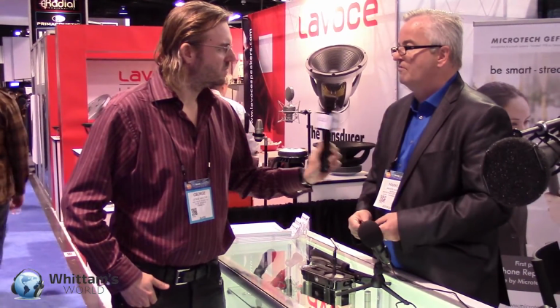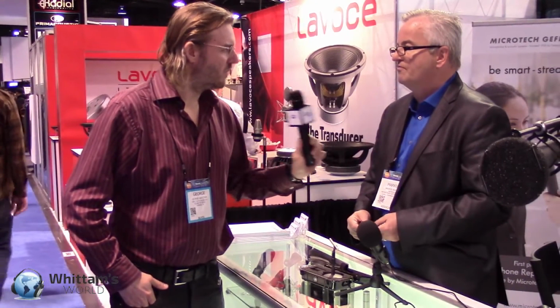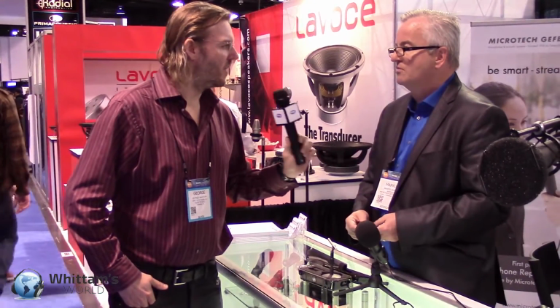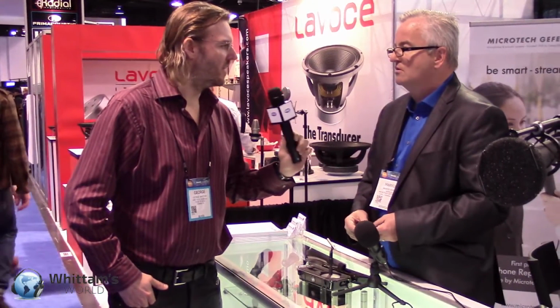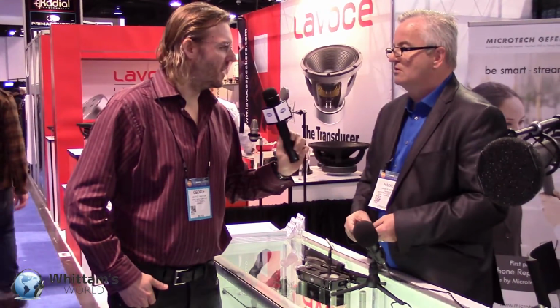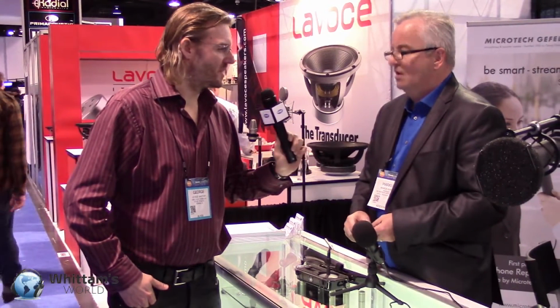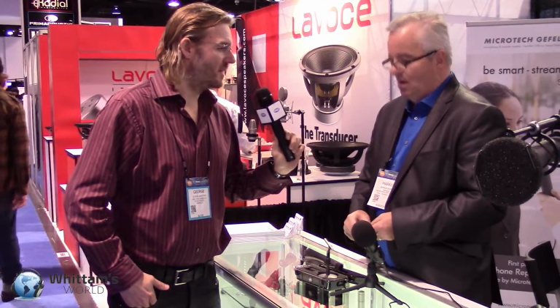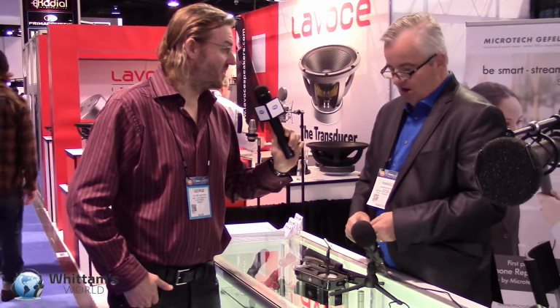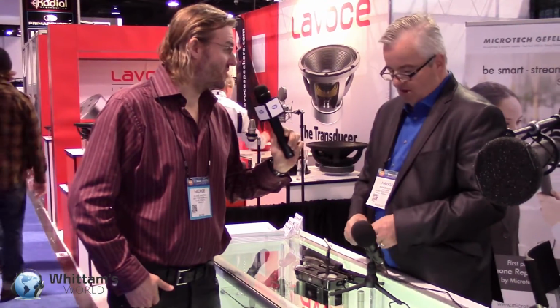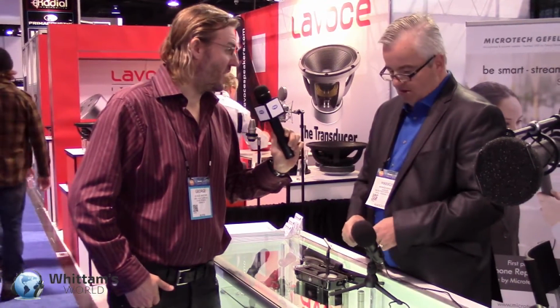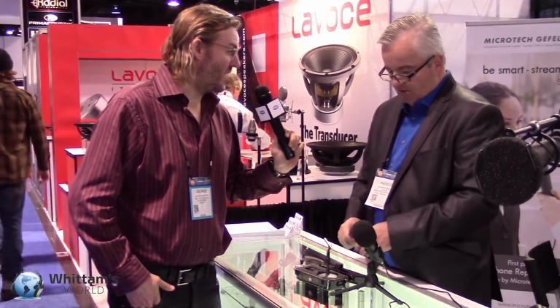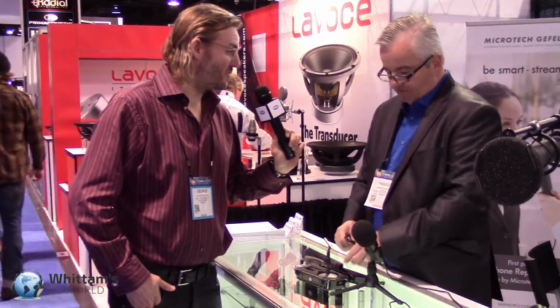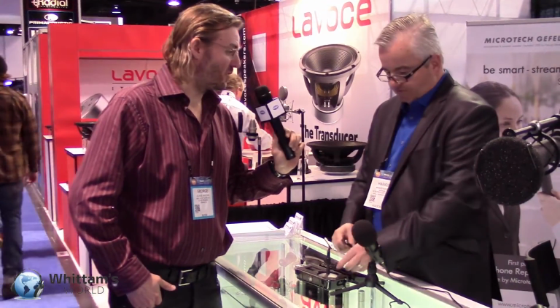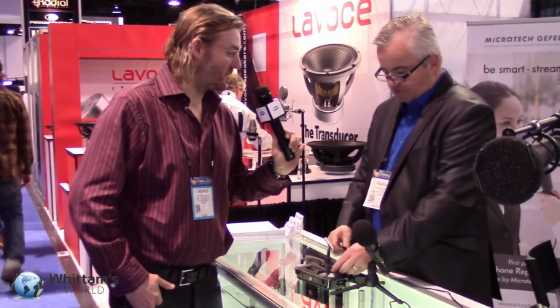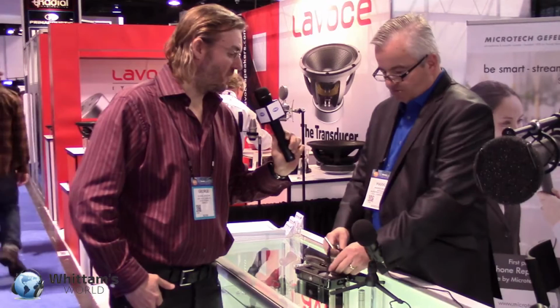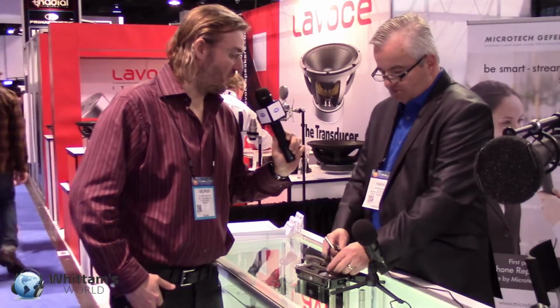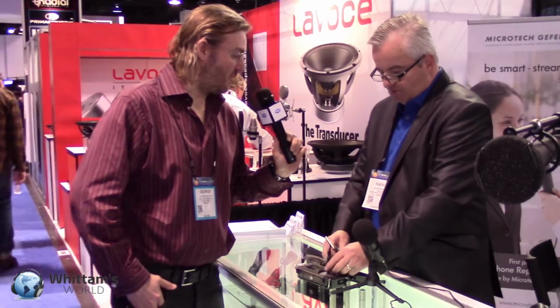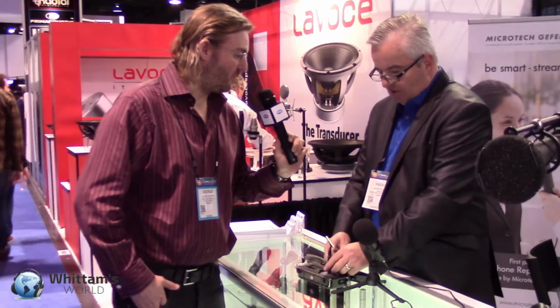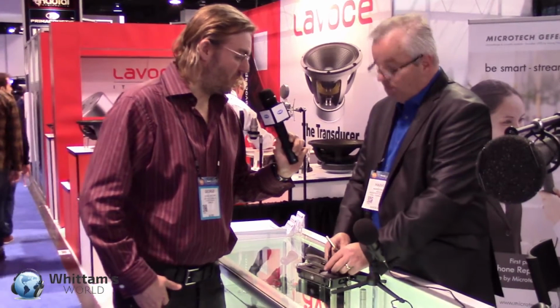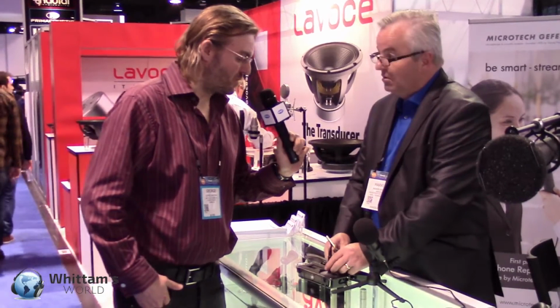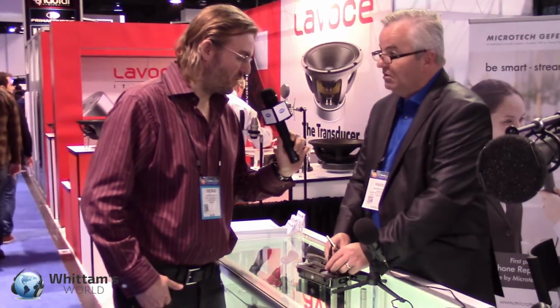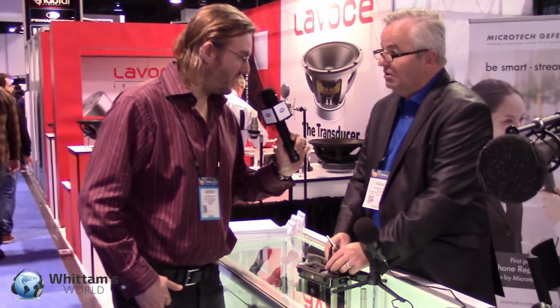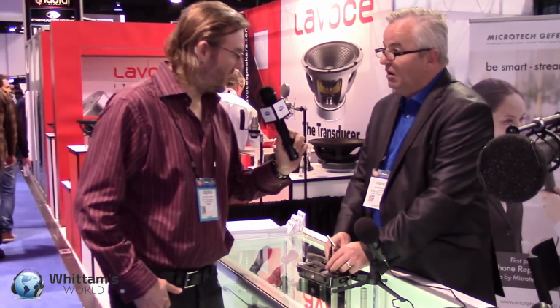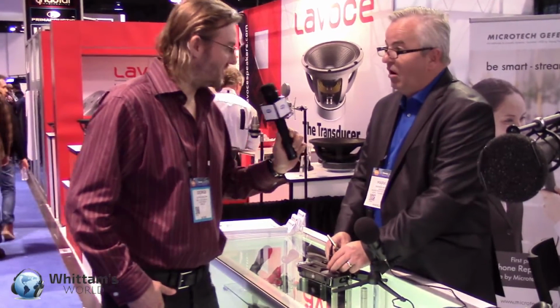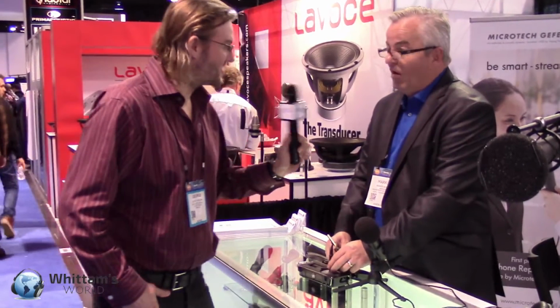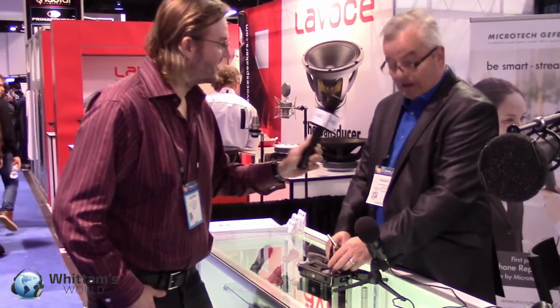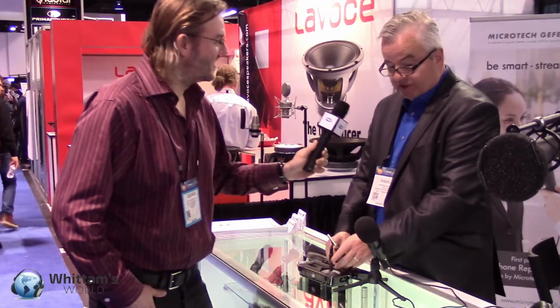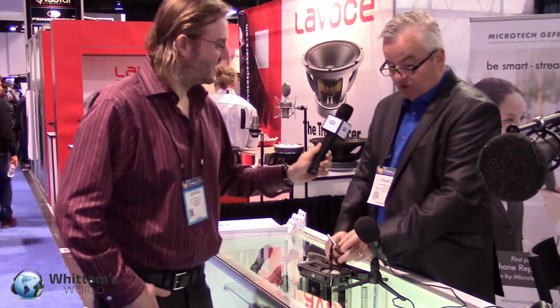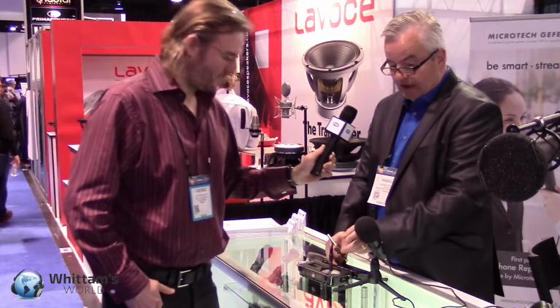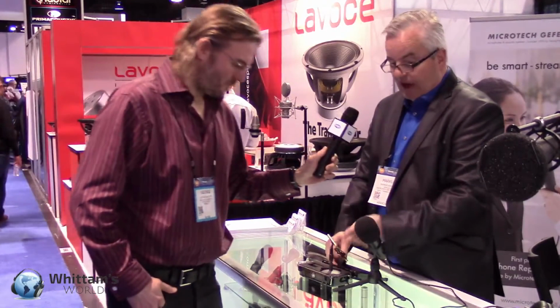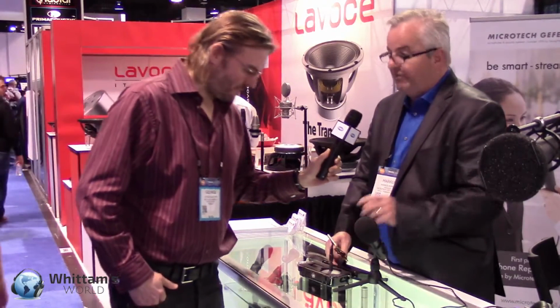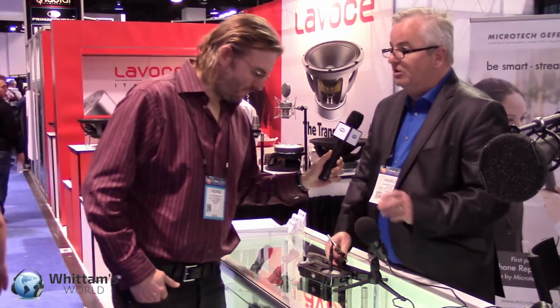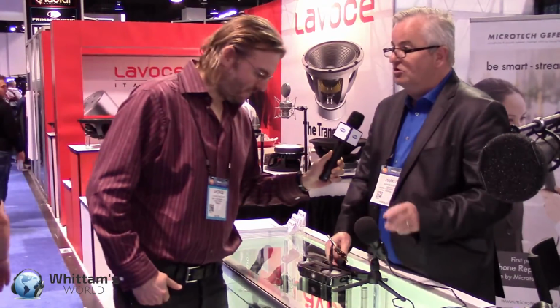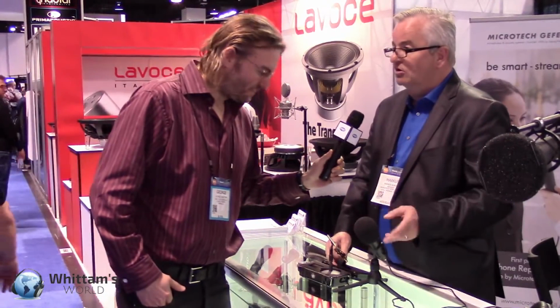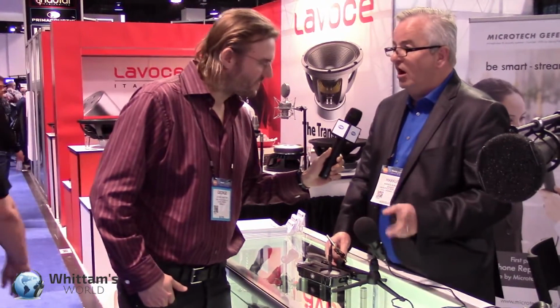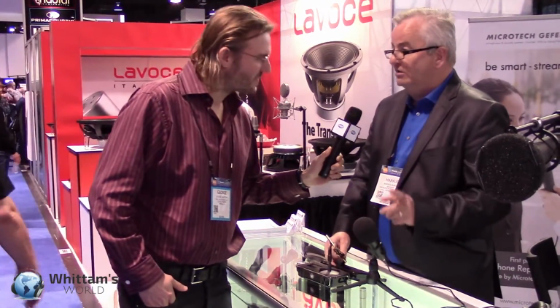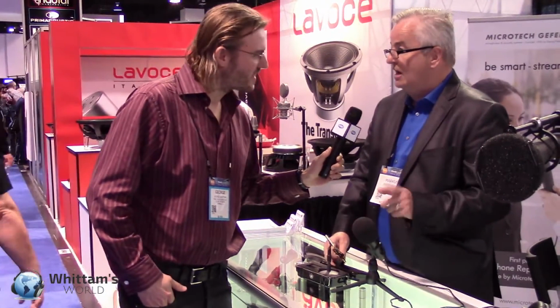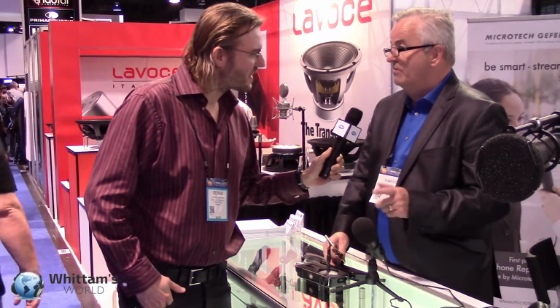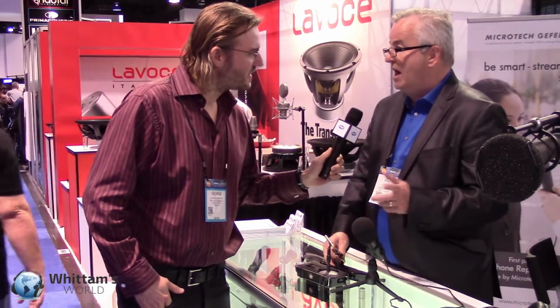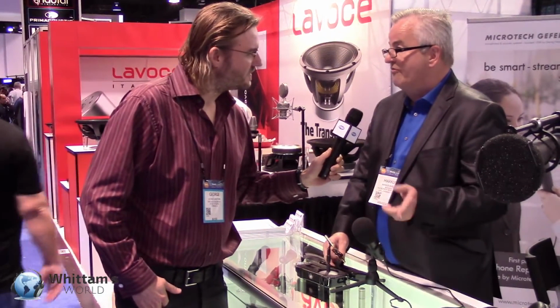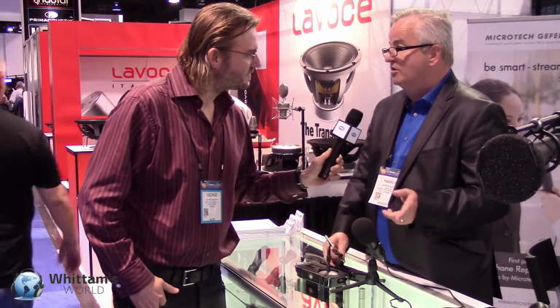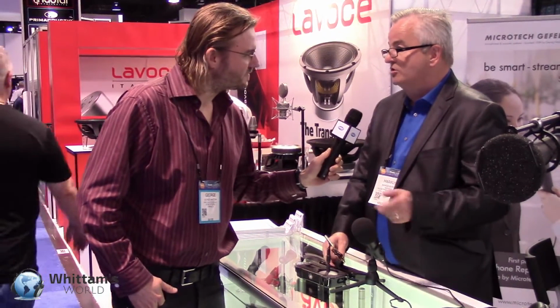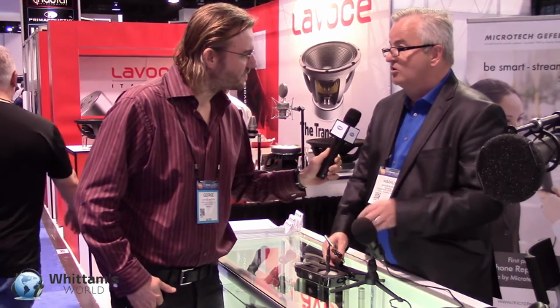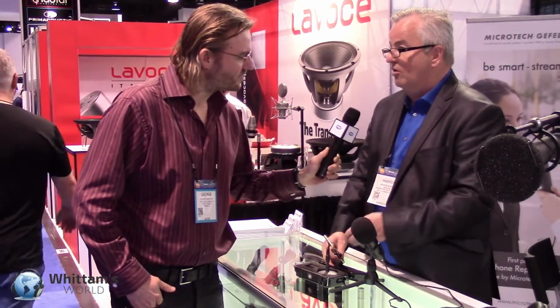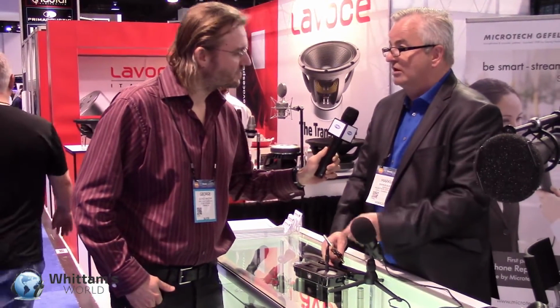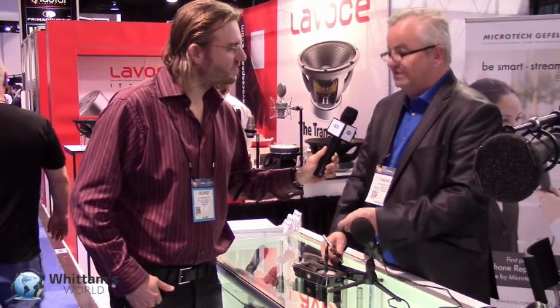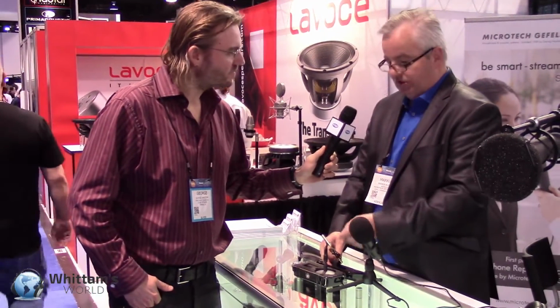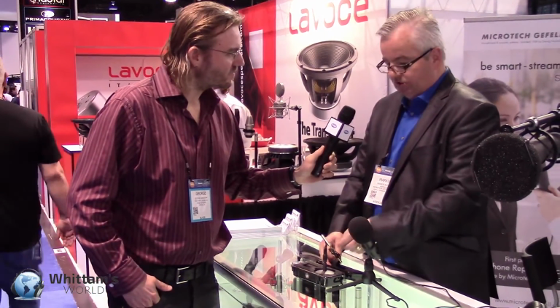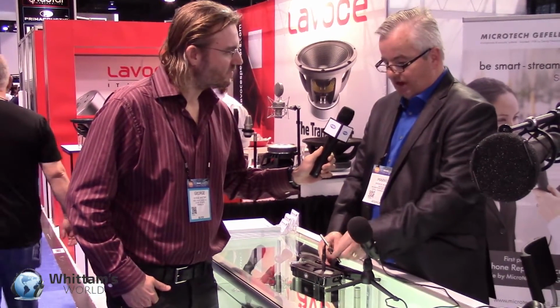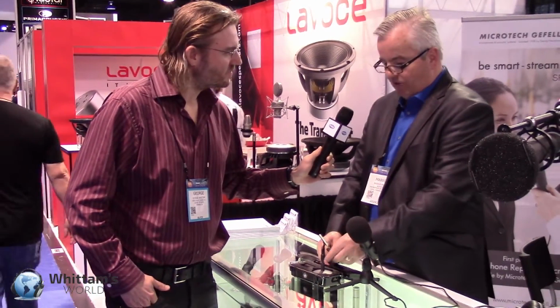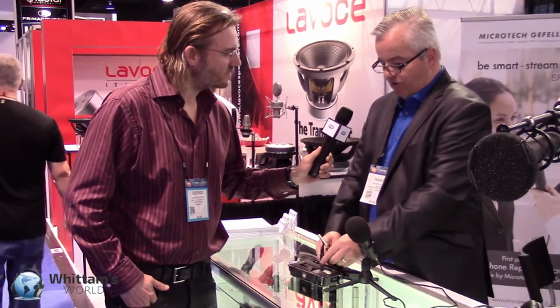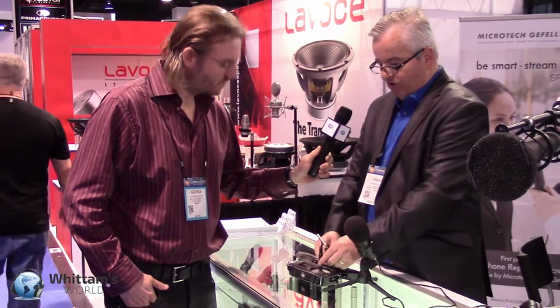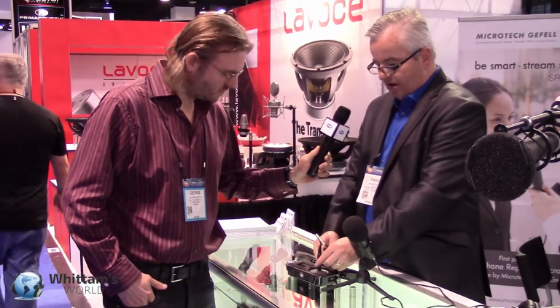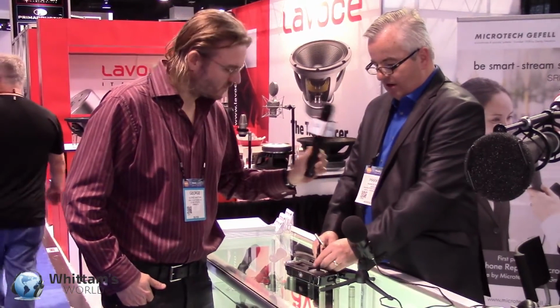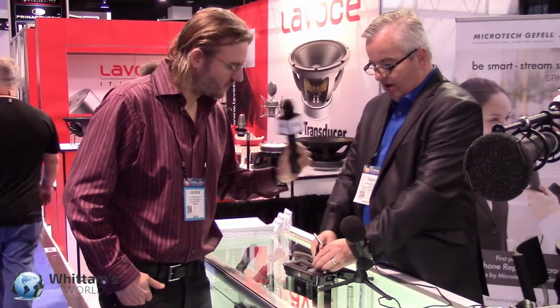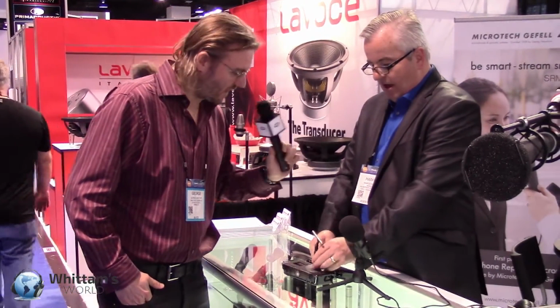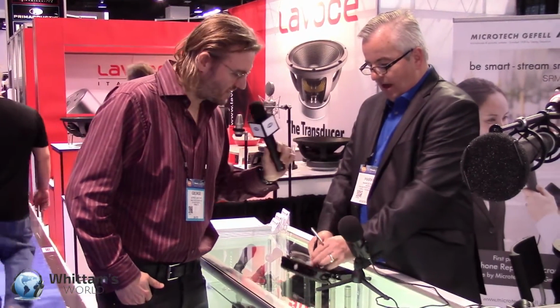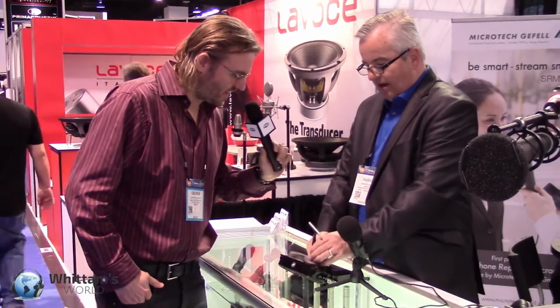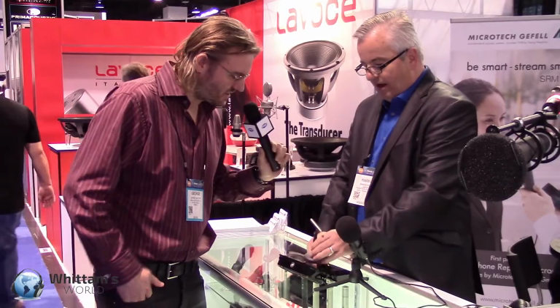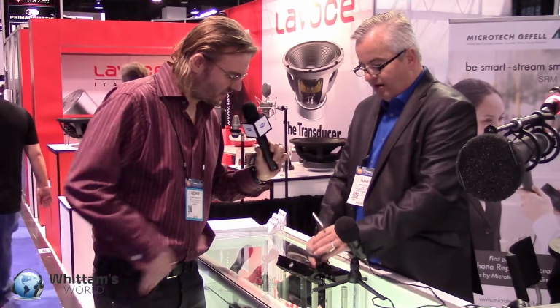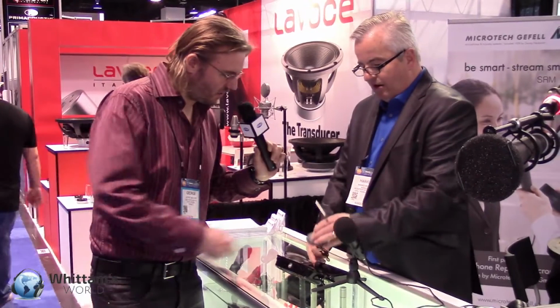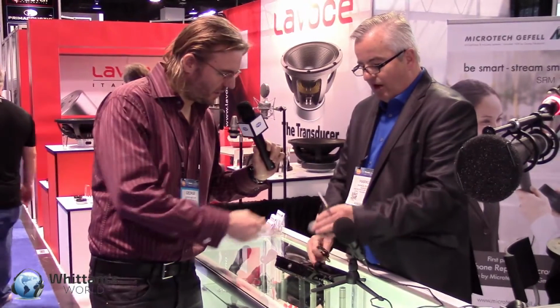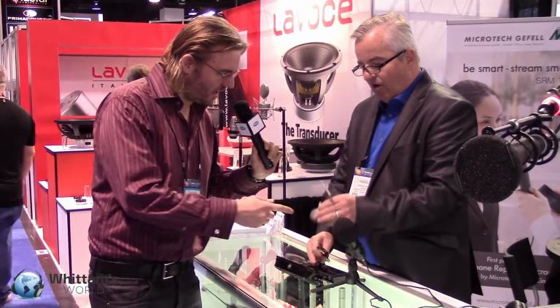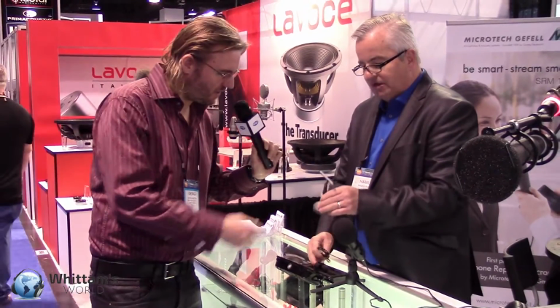I'd like to try that for some of our future videos. Absolutely — contact me after the show and I'll send you a demo unit. Fantastic! What do we have here?